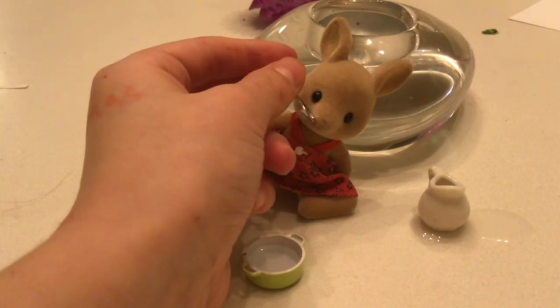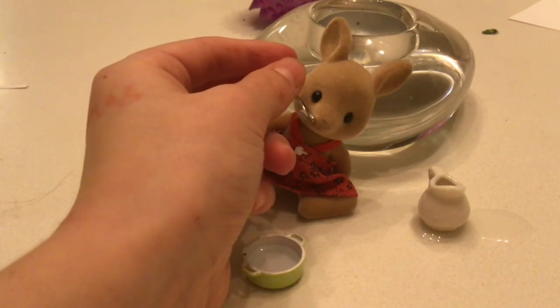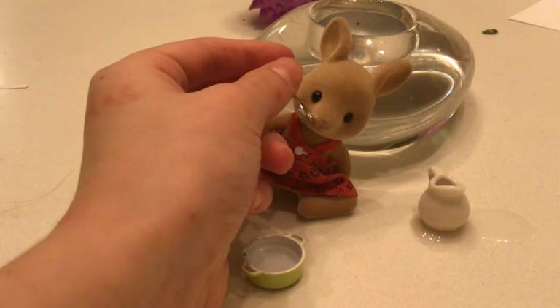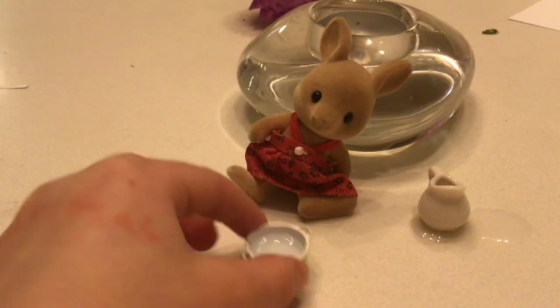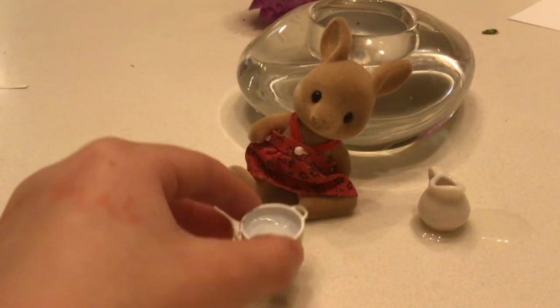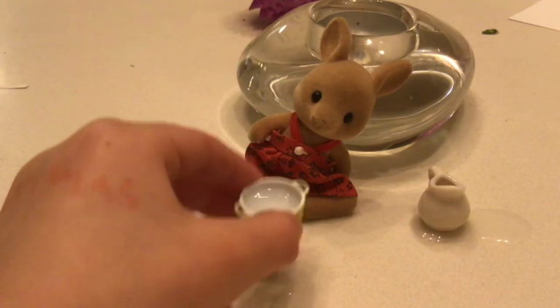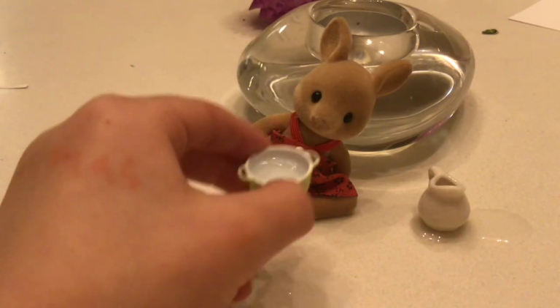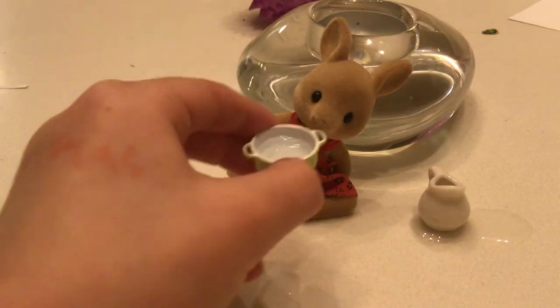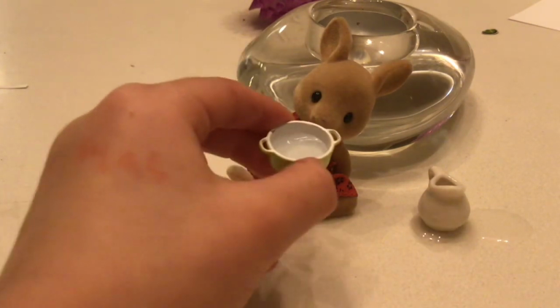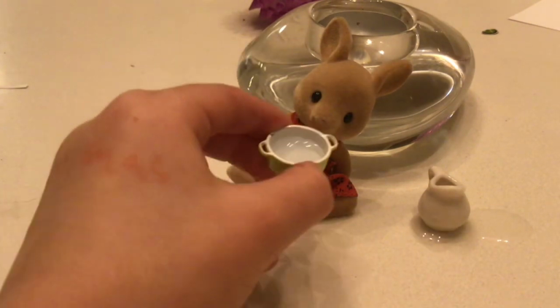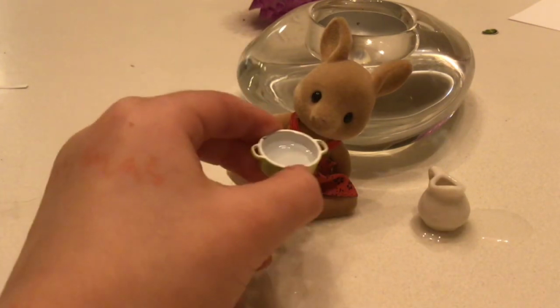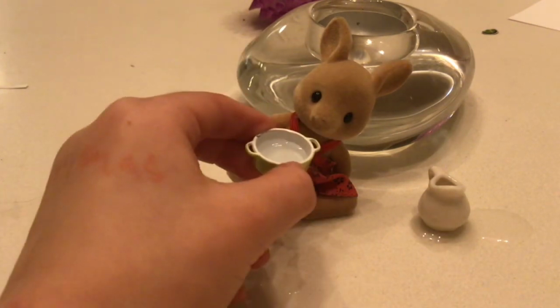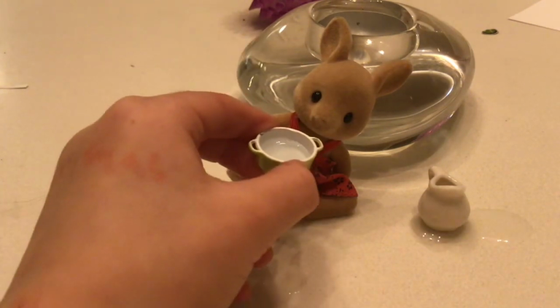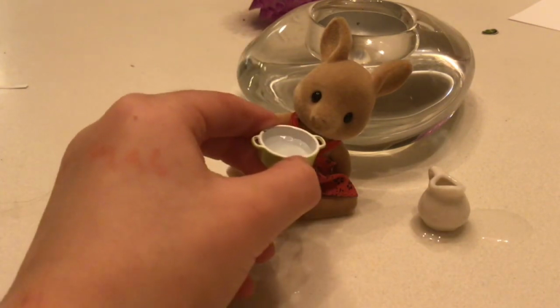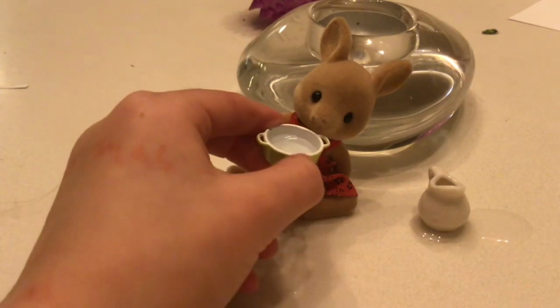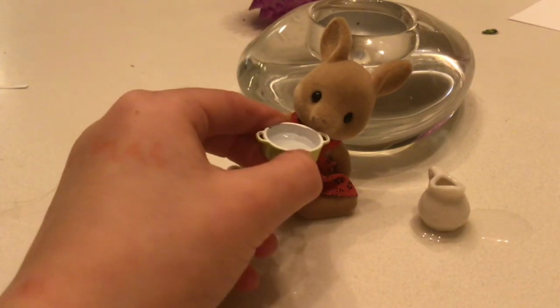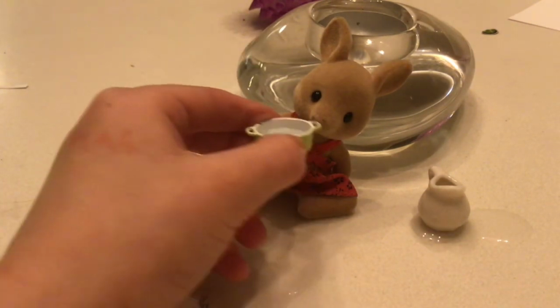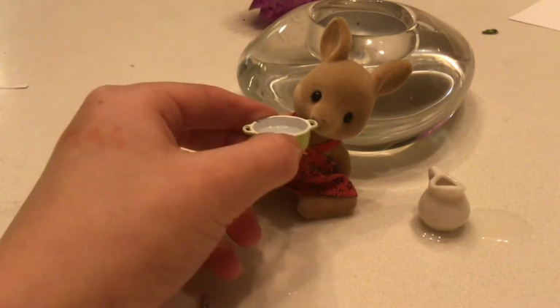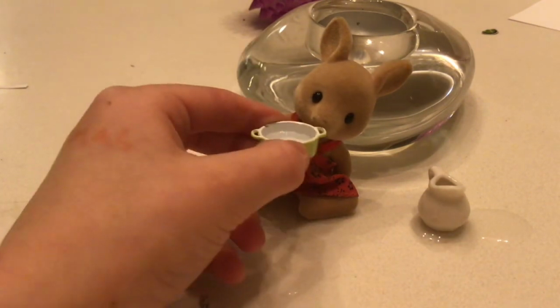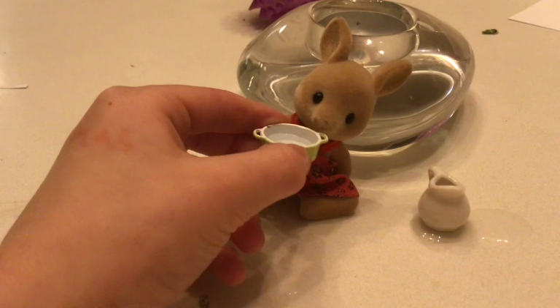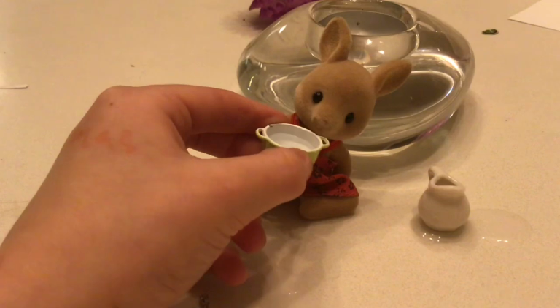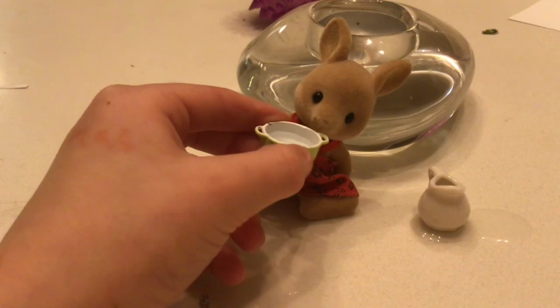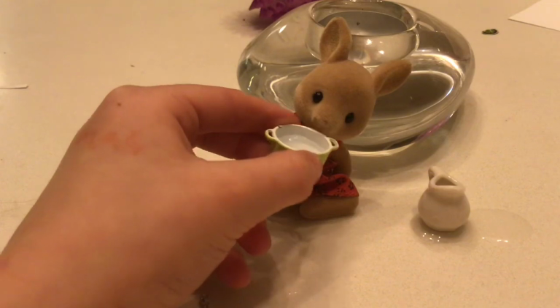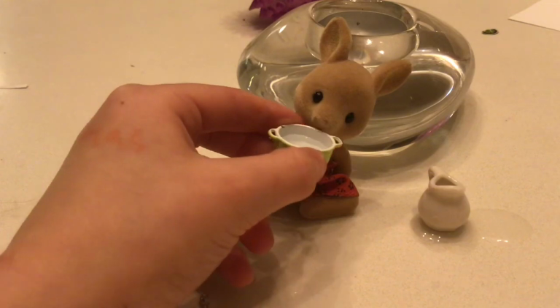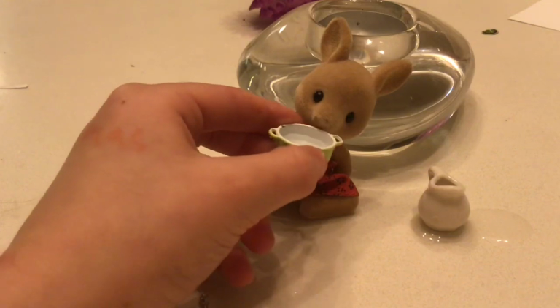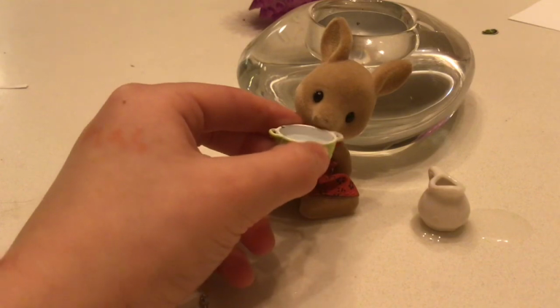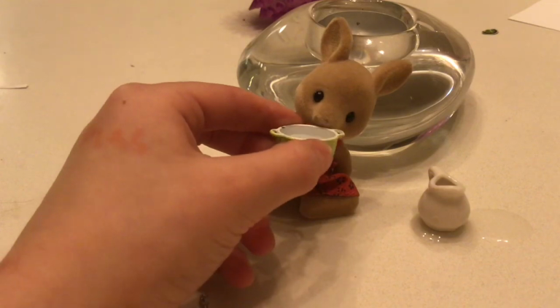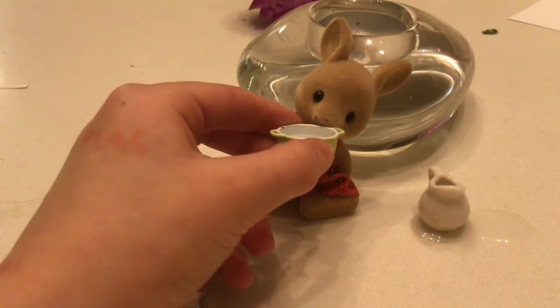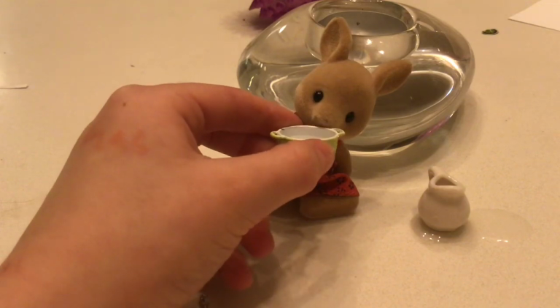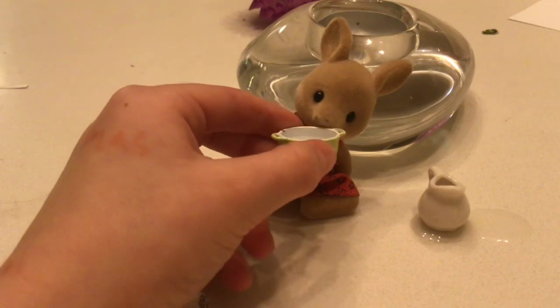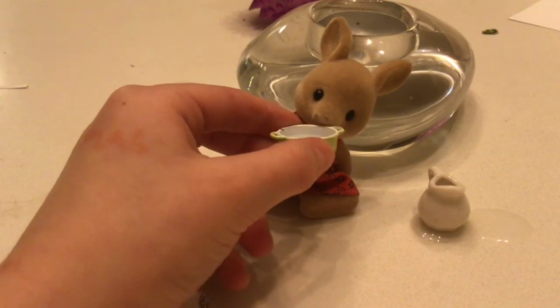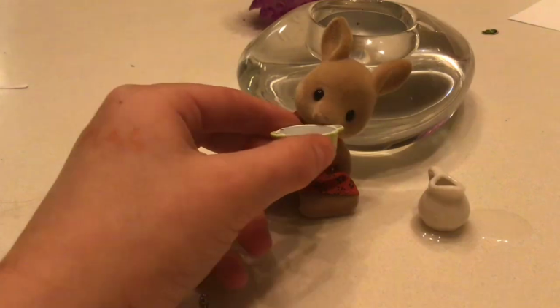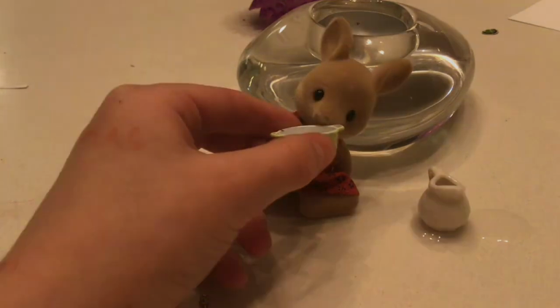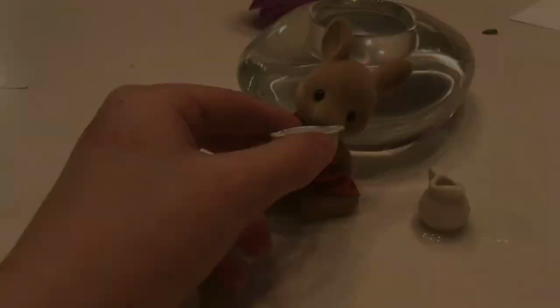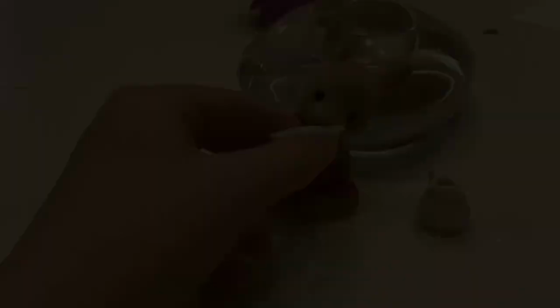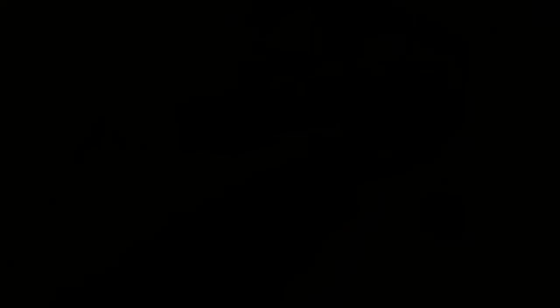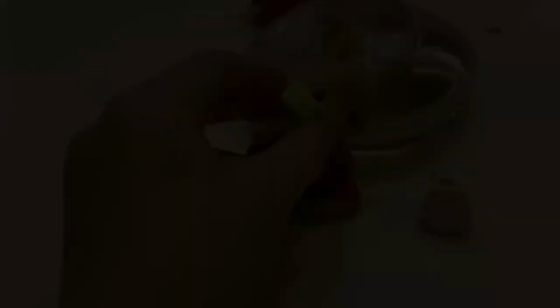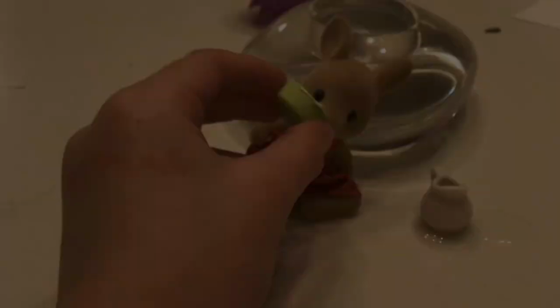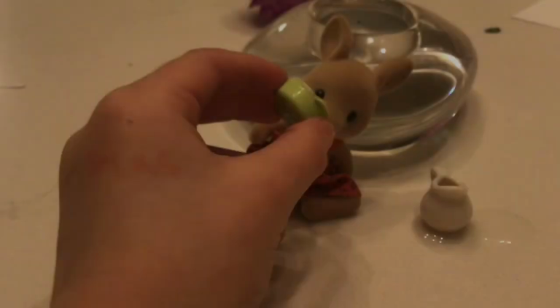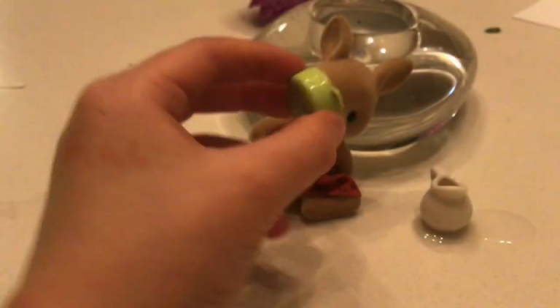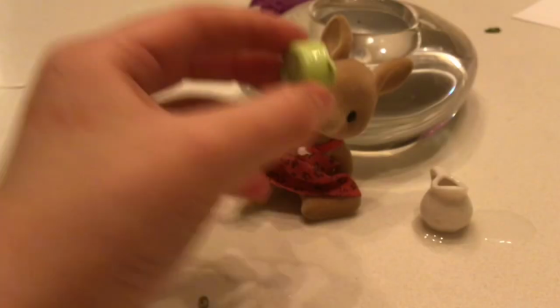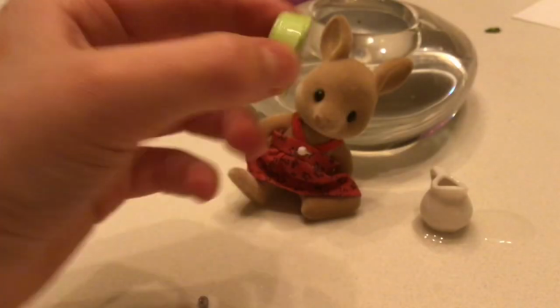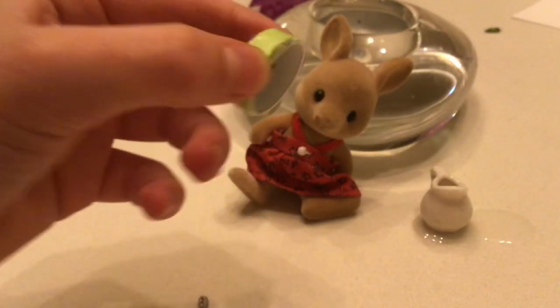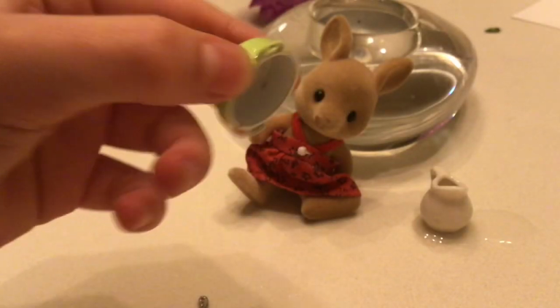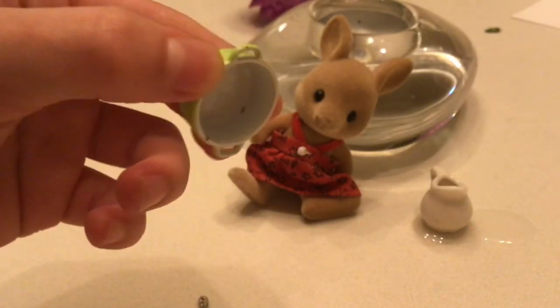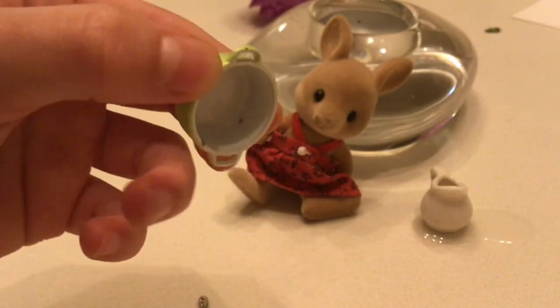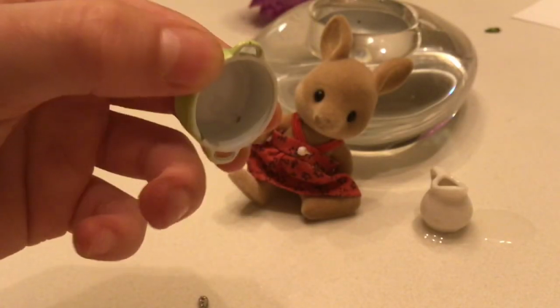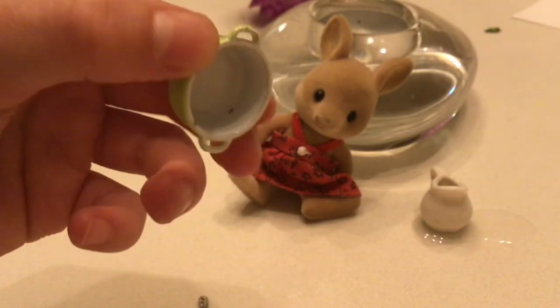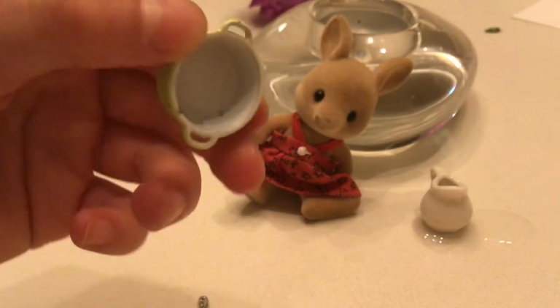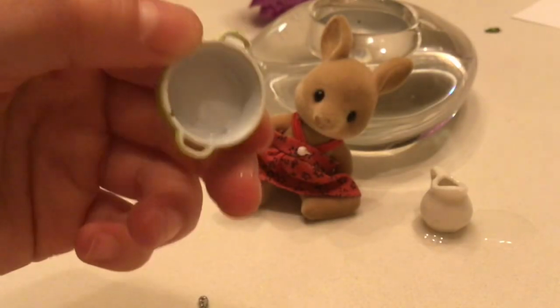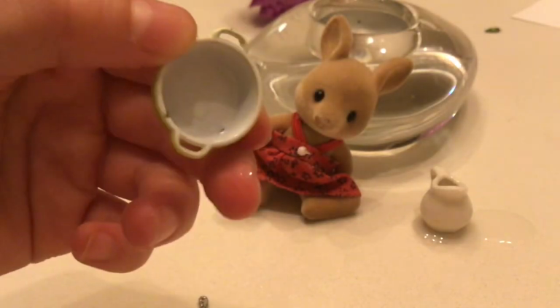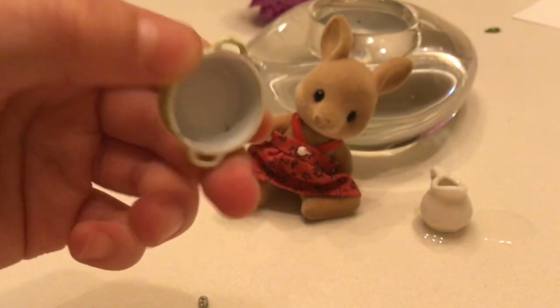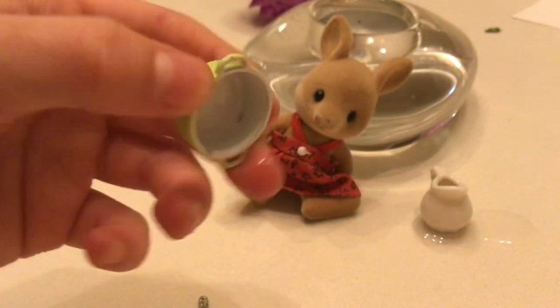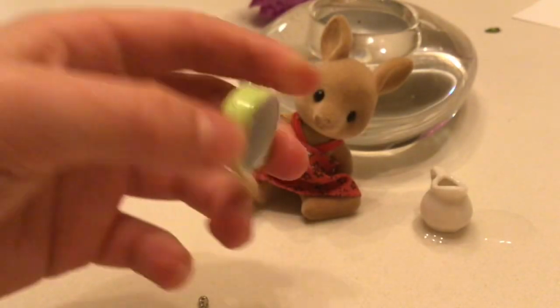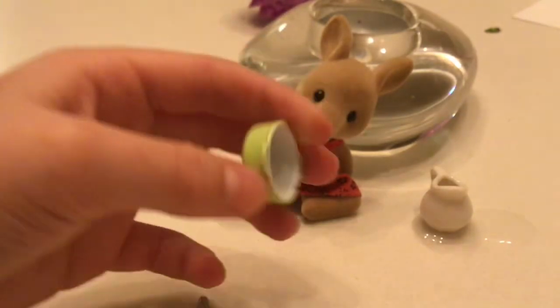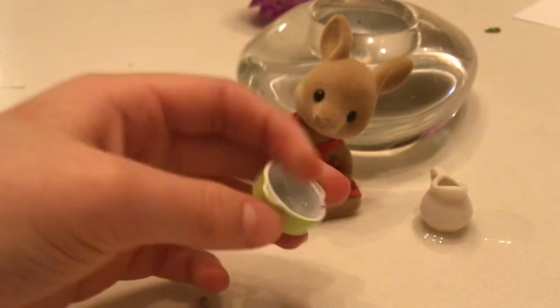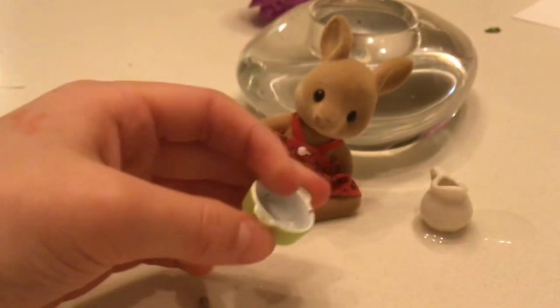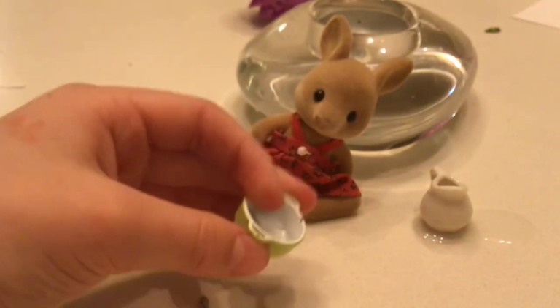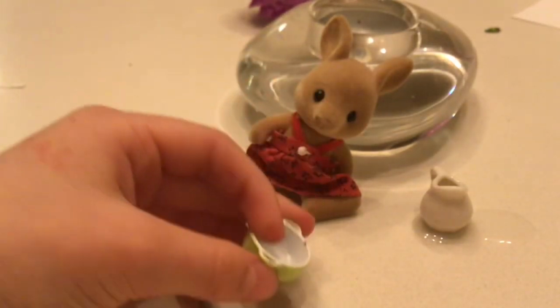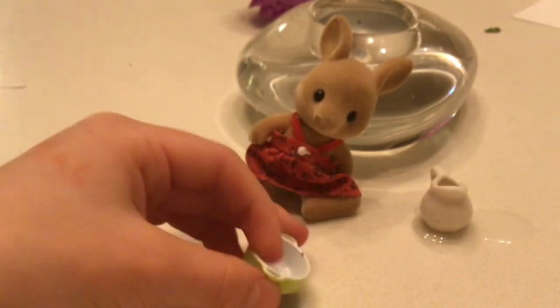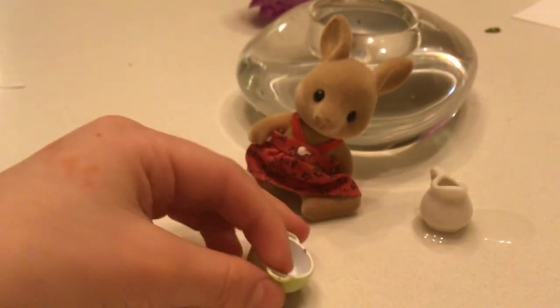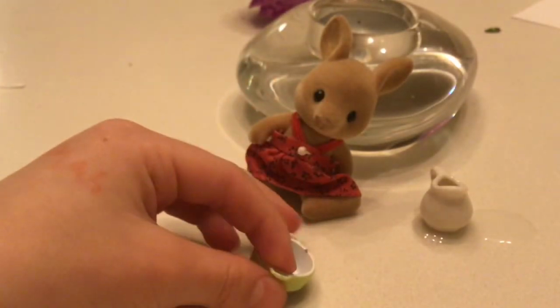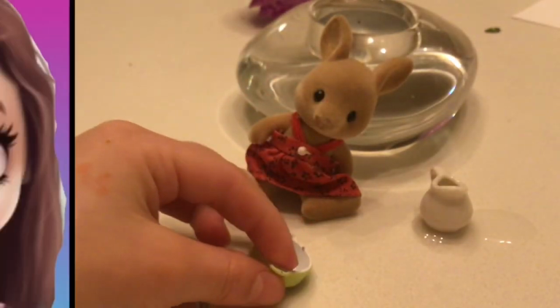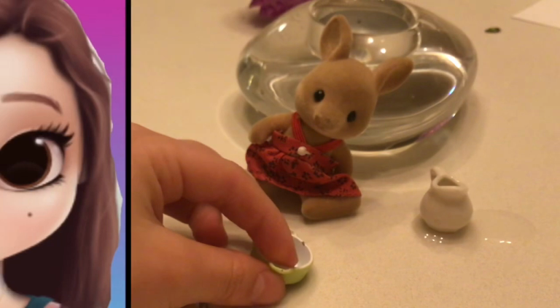She still has some extra milk, so I'm just gonna — okay, she drank all of it! Thanks for watching, bye!